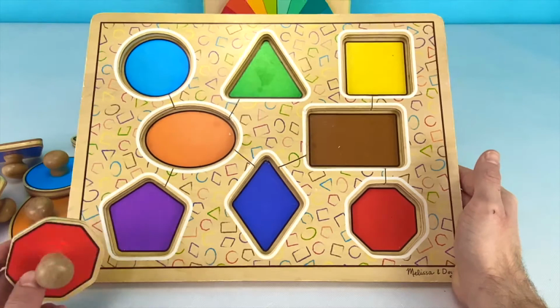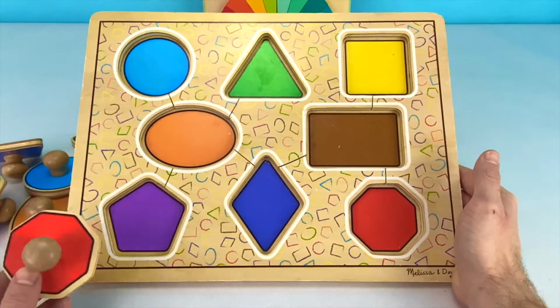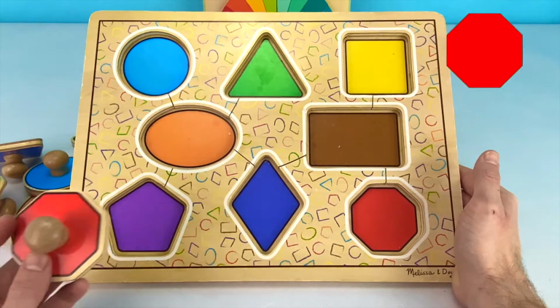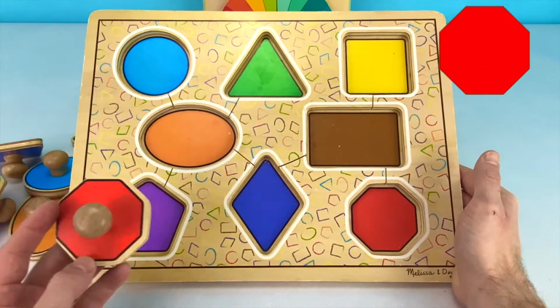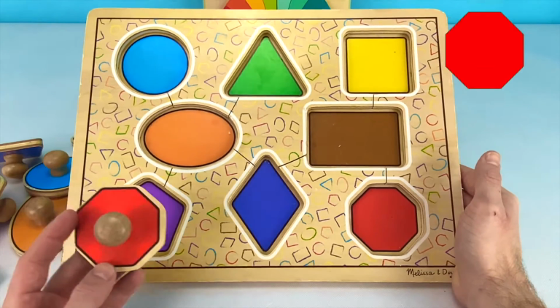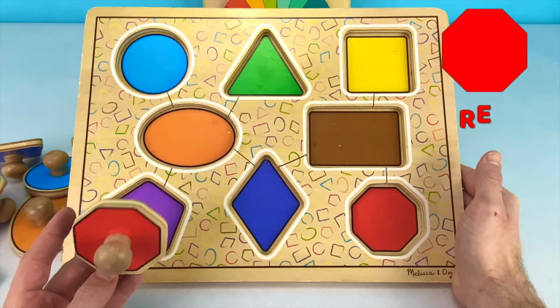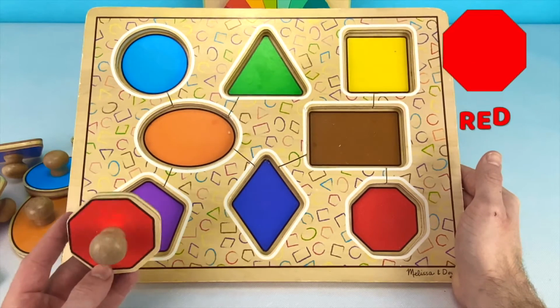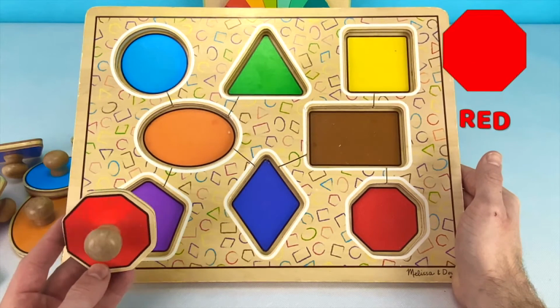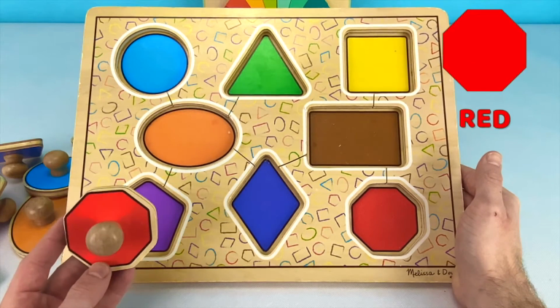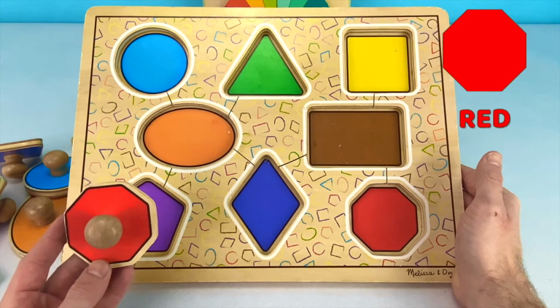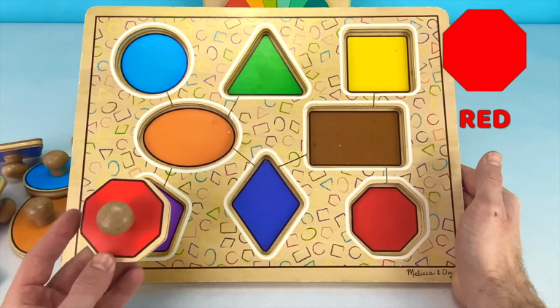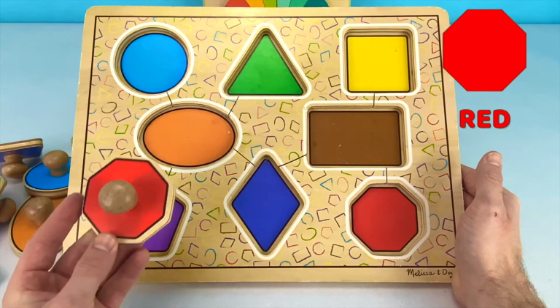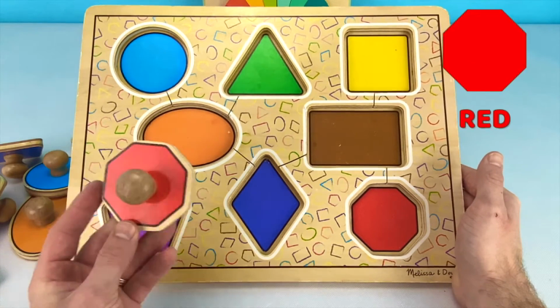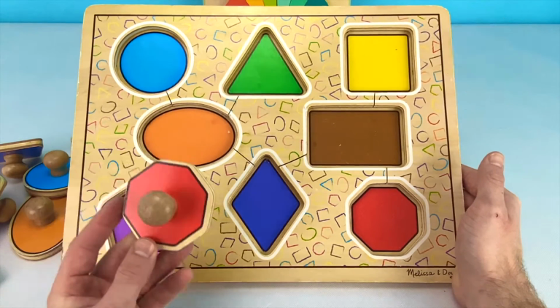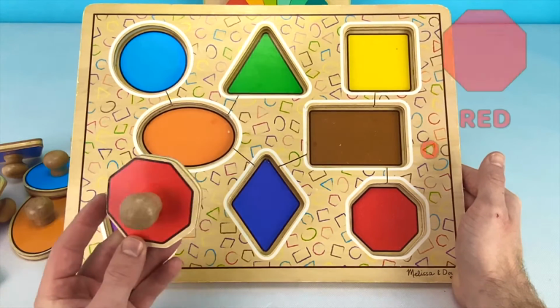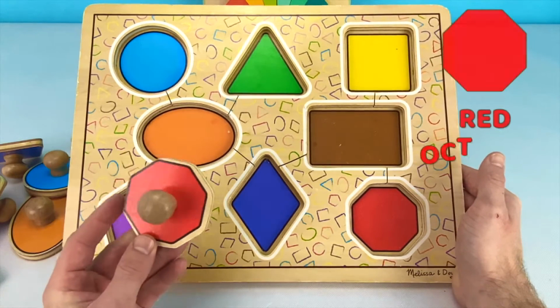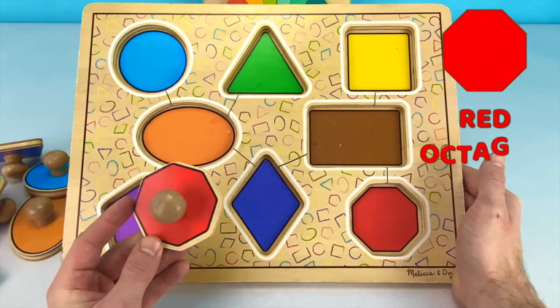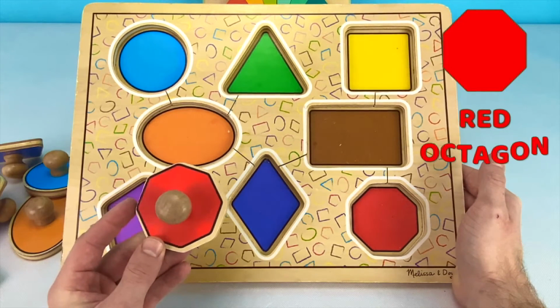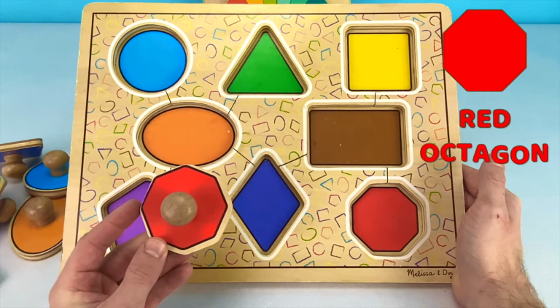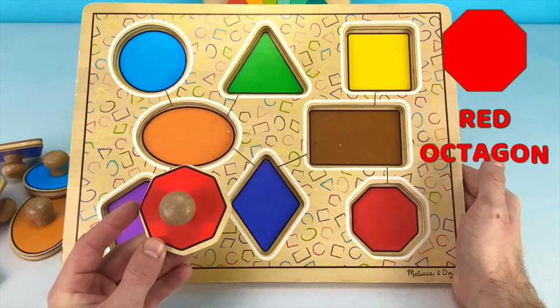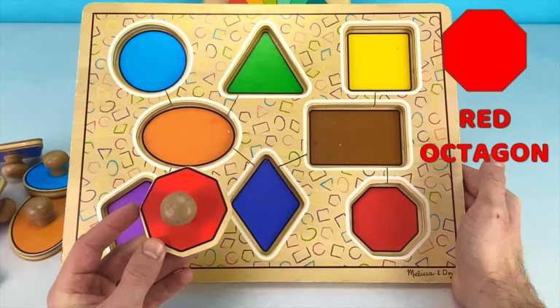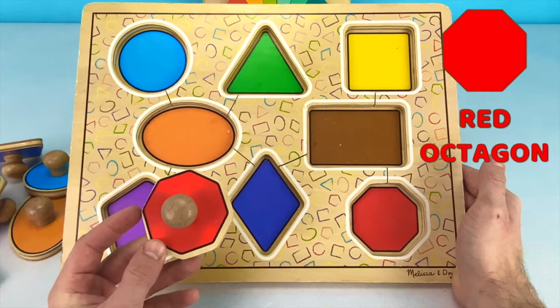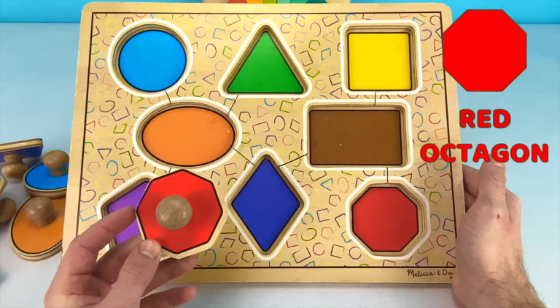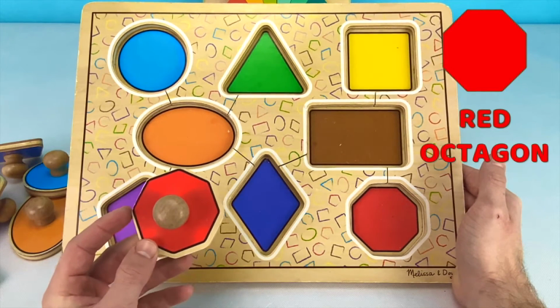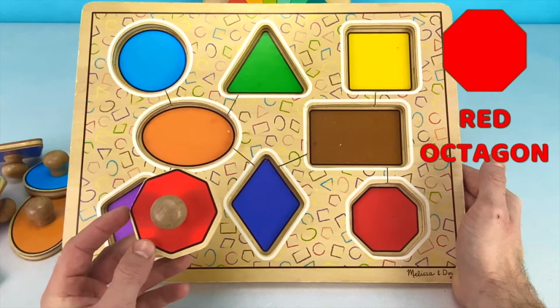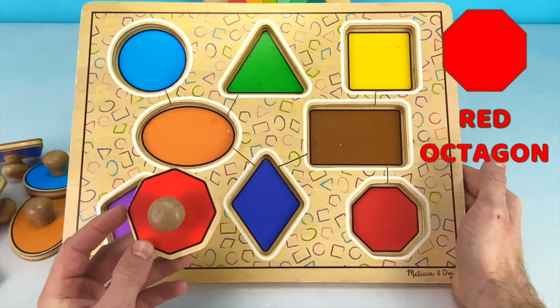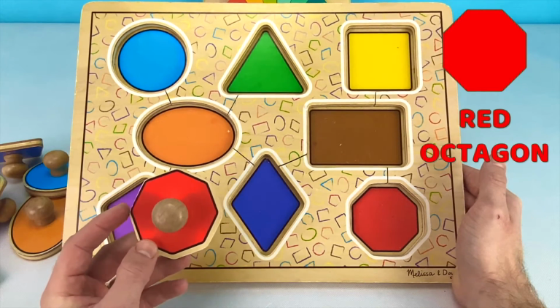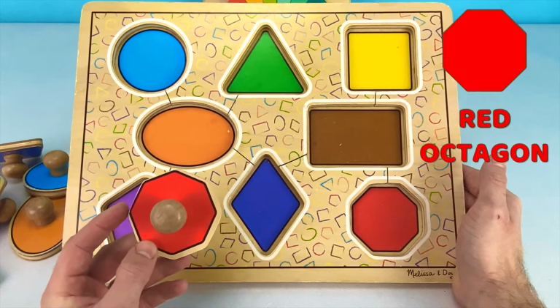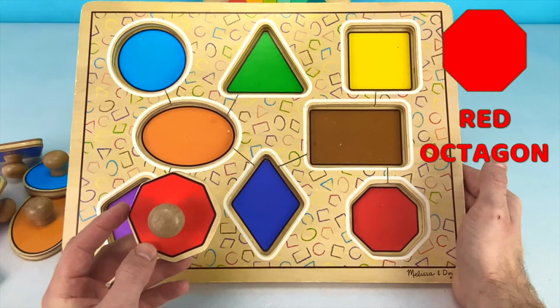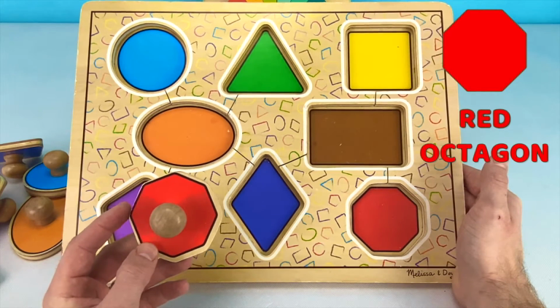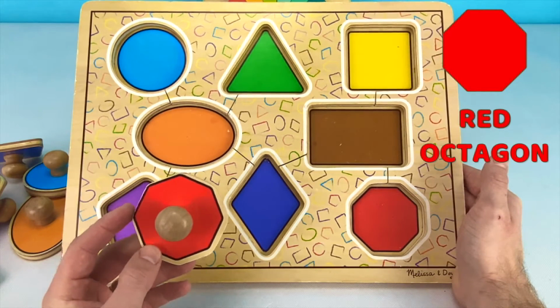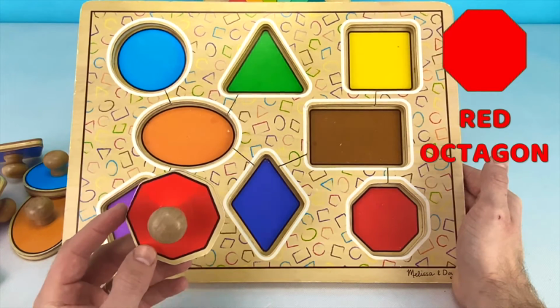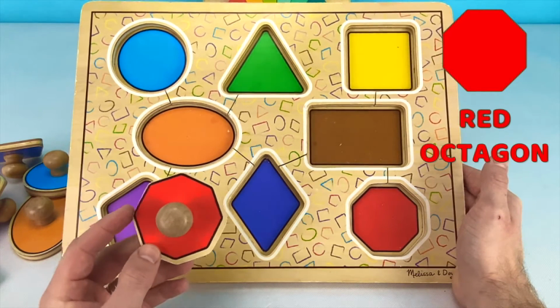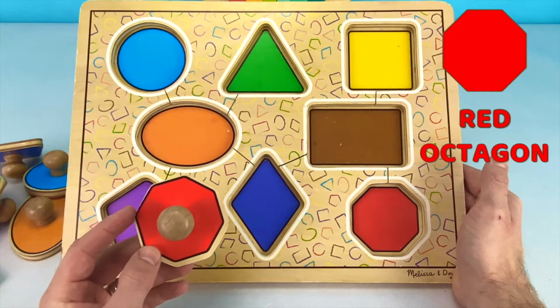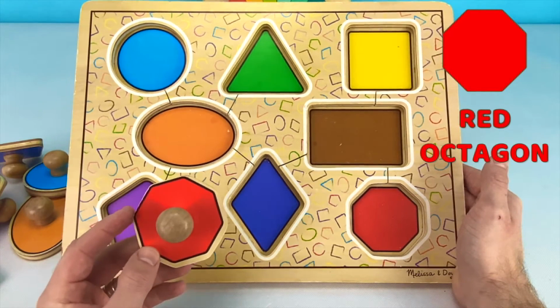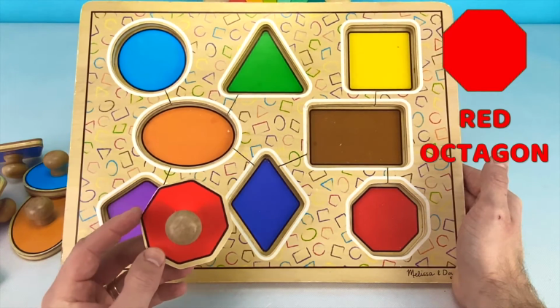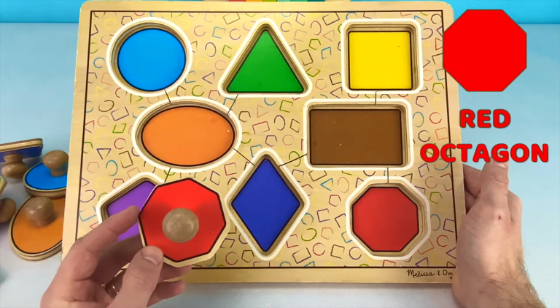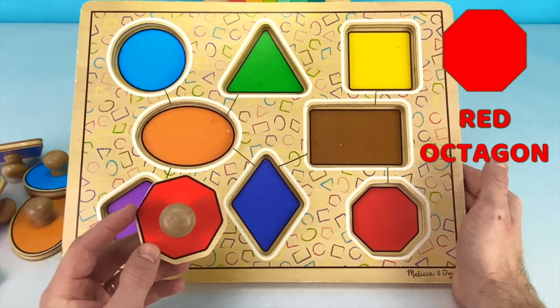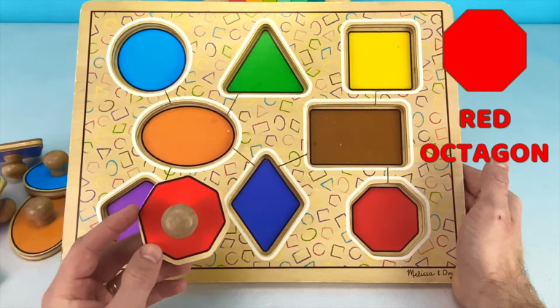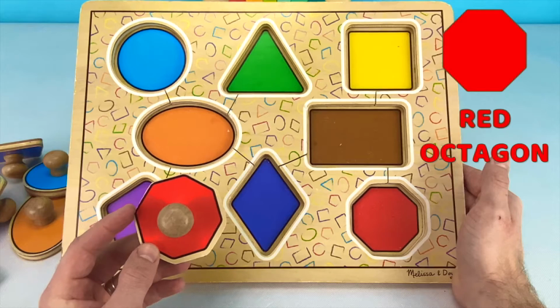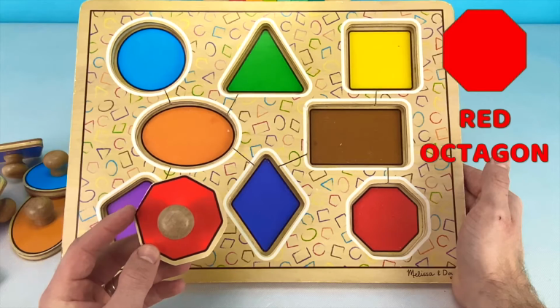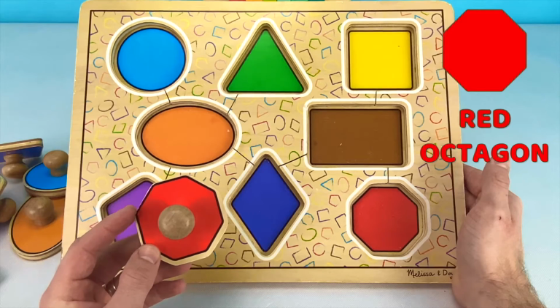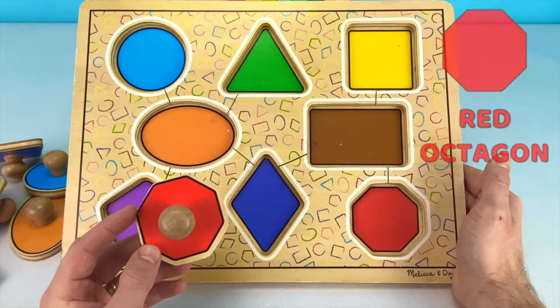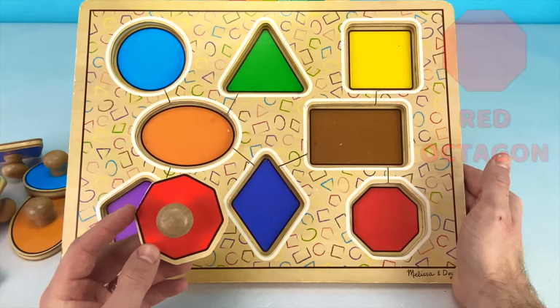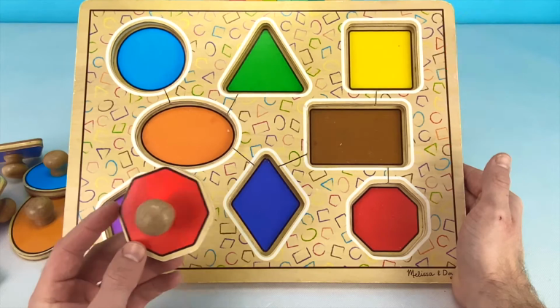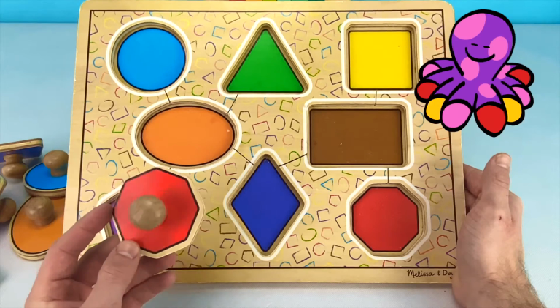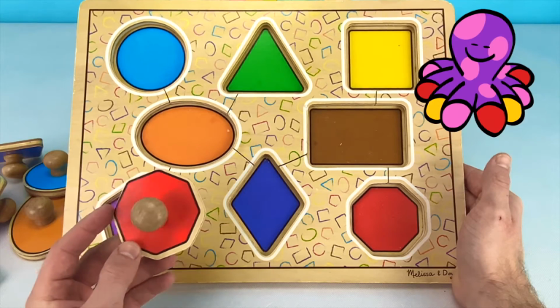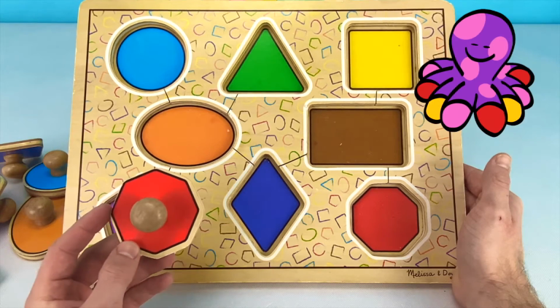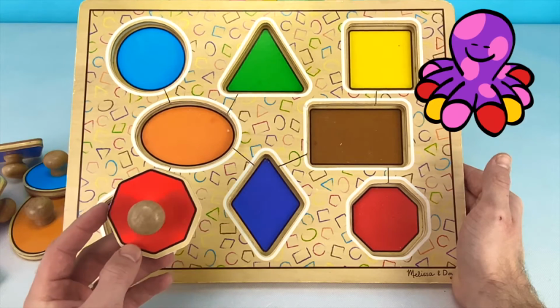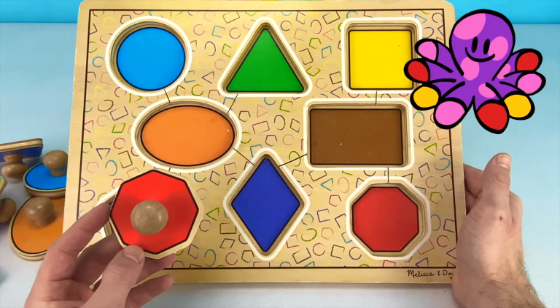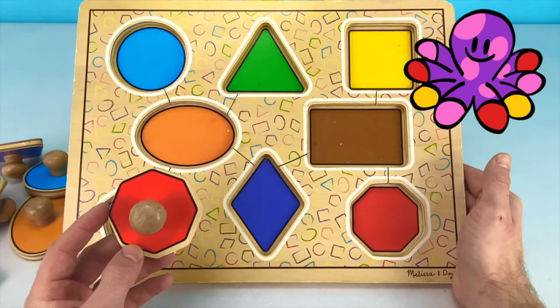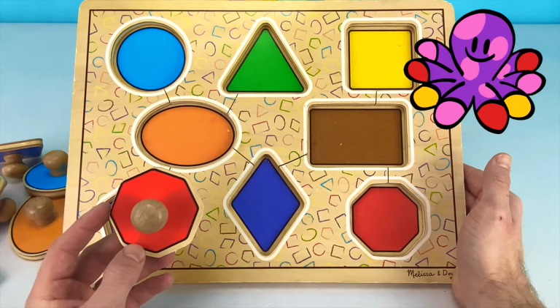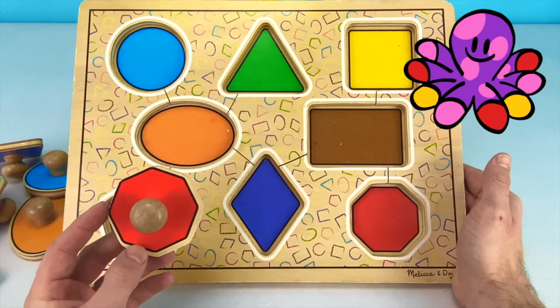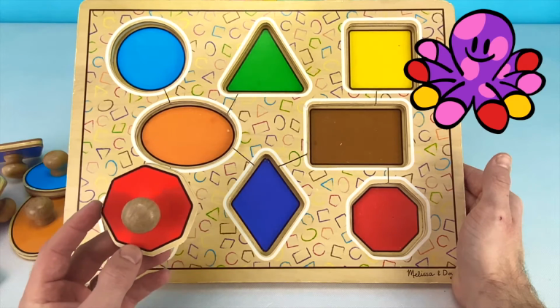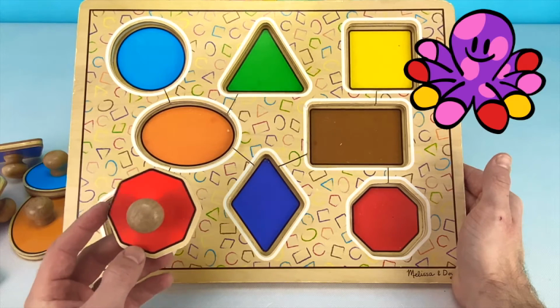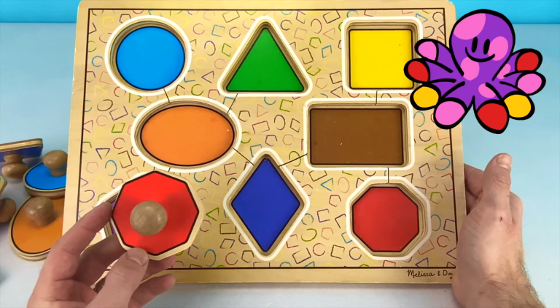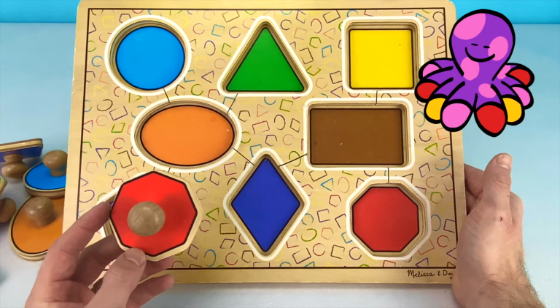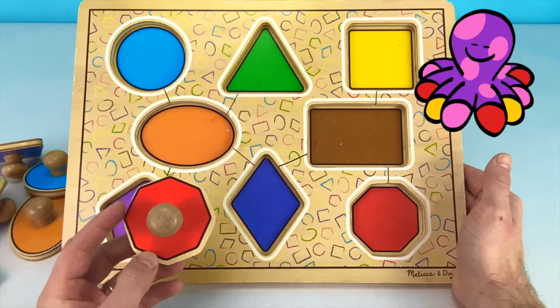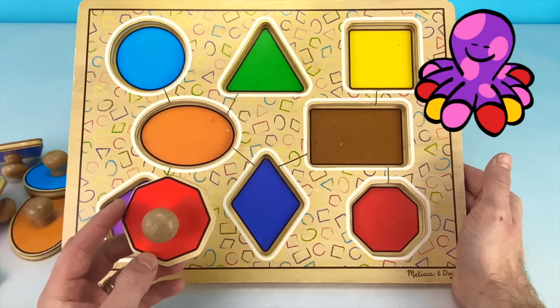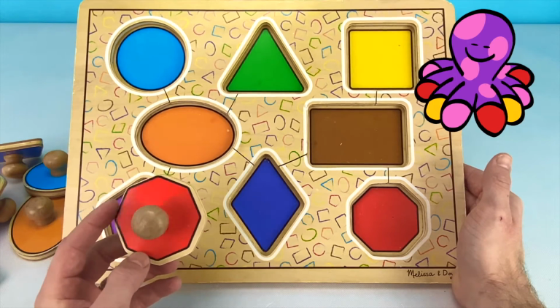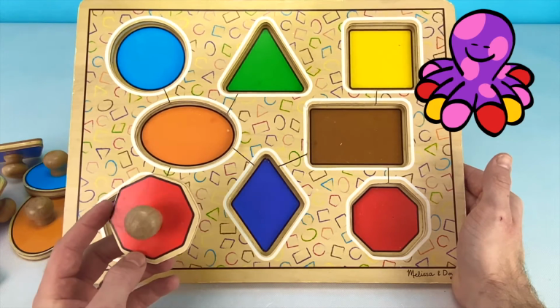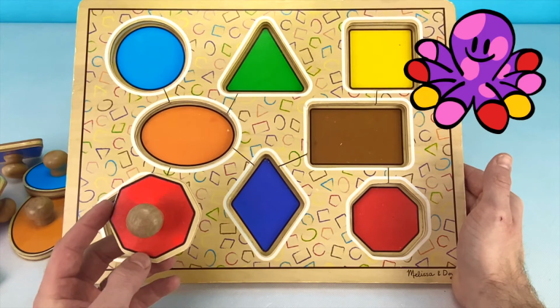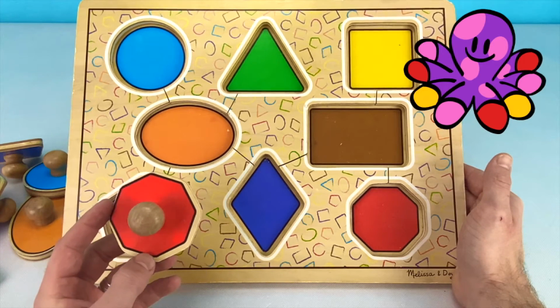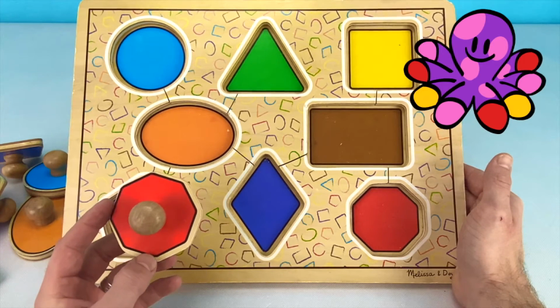This red piece is an octagon. An octagon has eight different sides, just like an octopus has eight different tentacles.